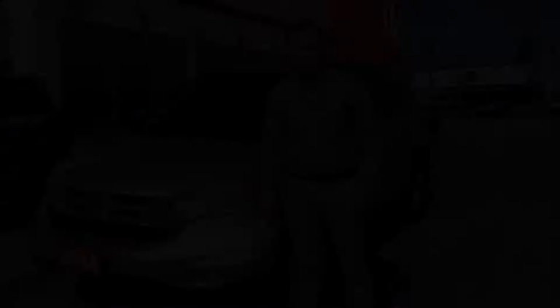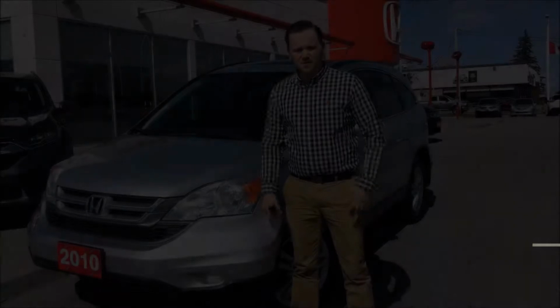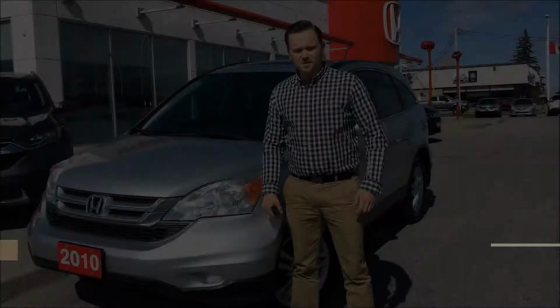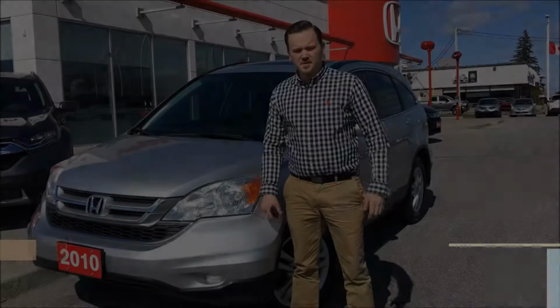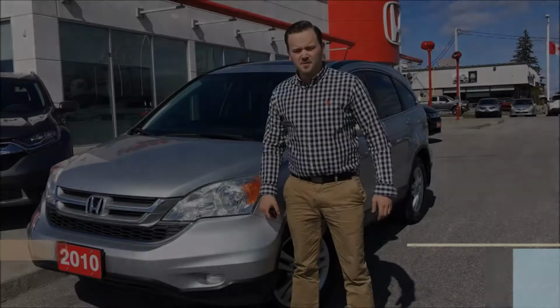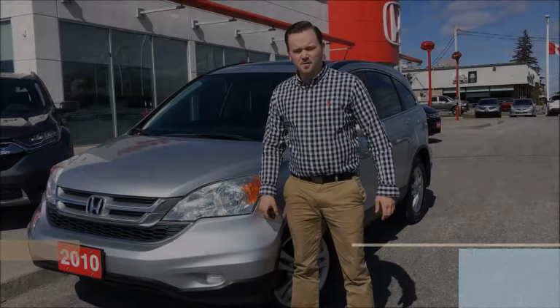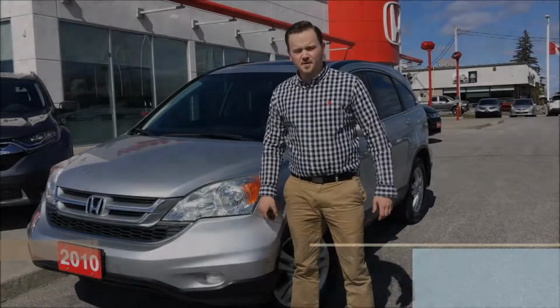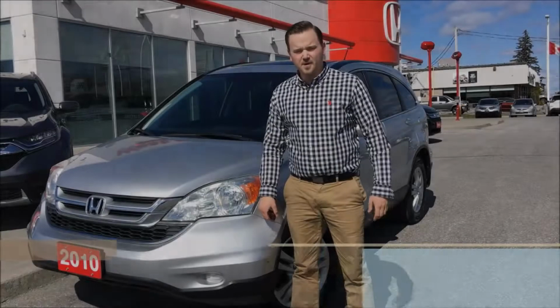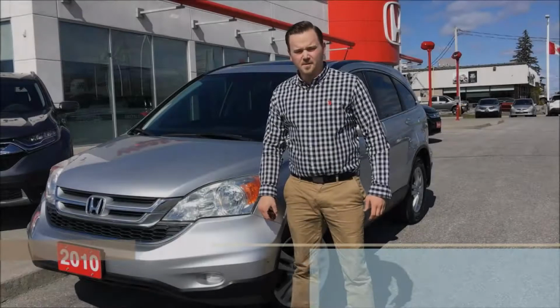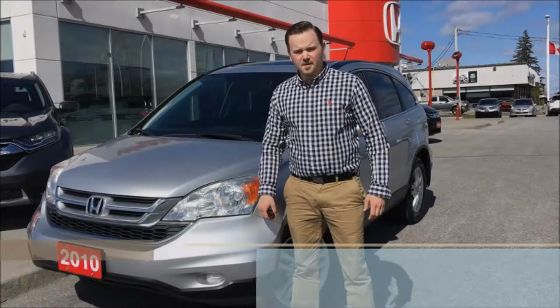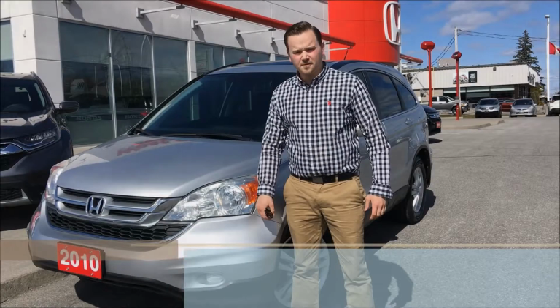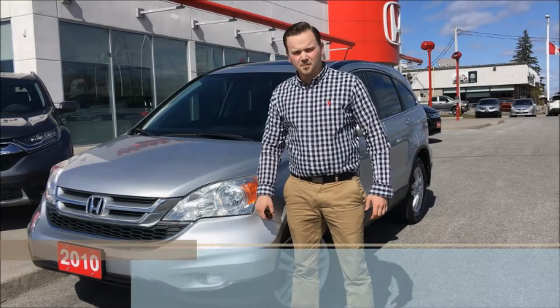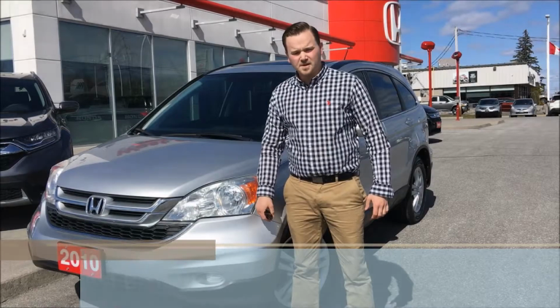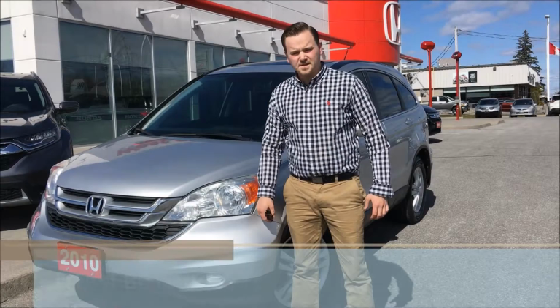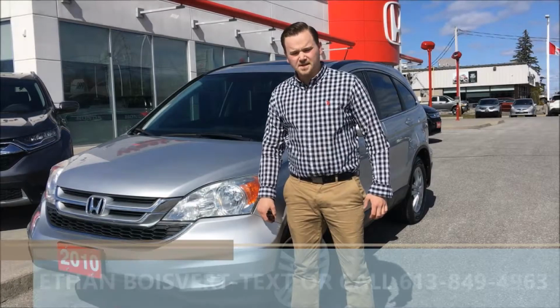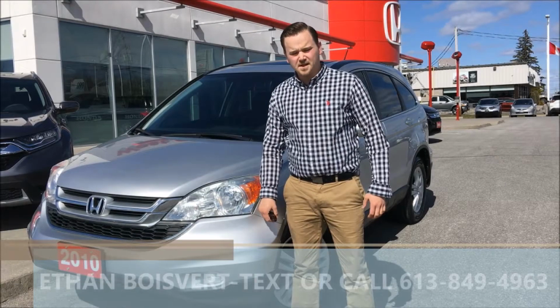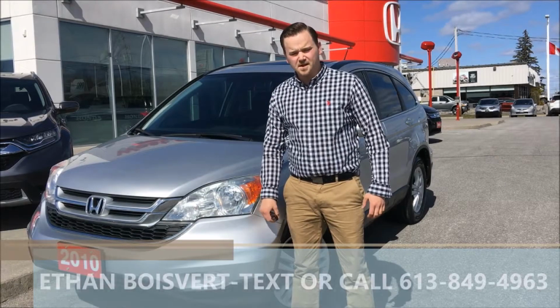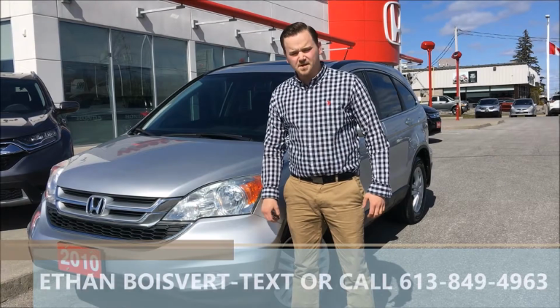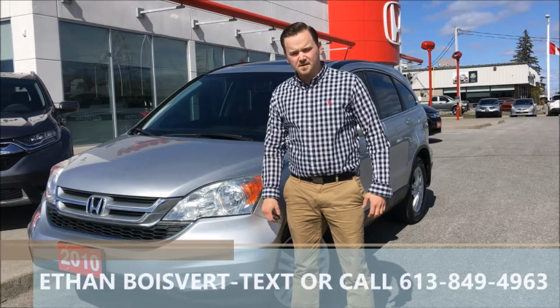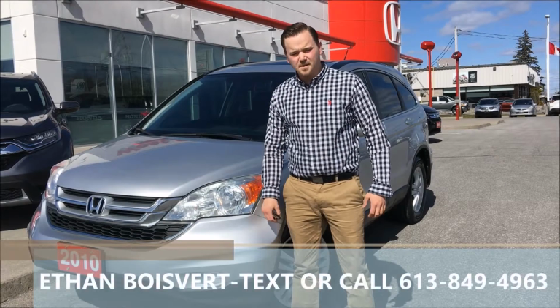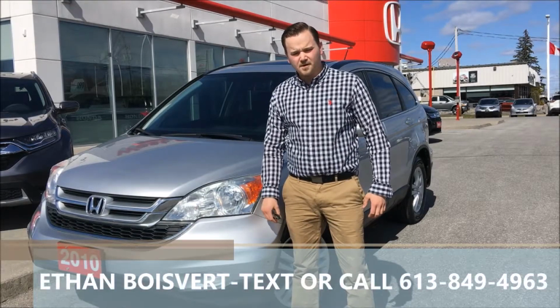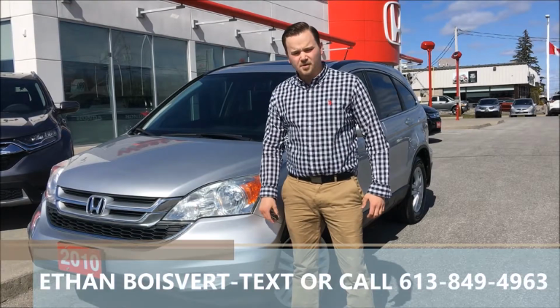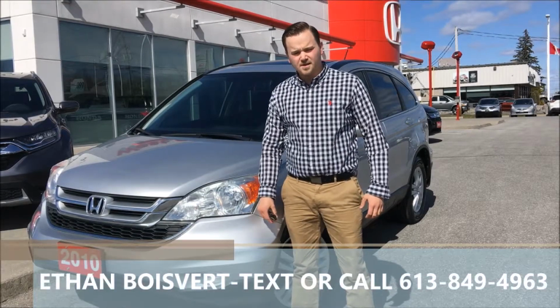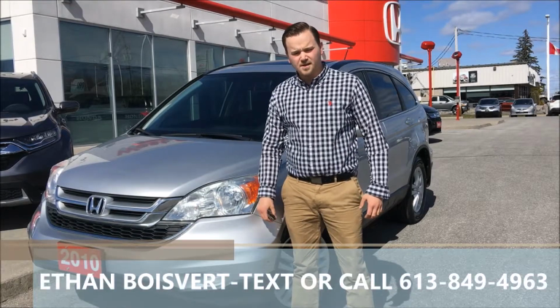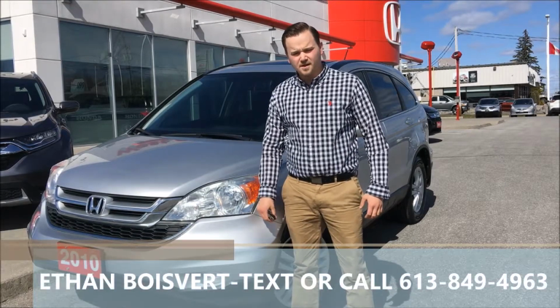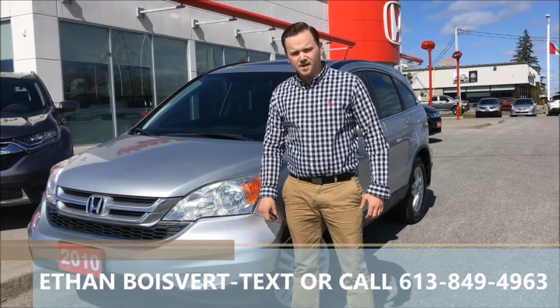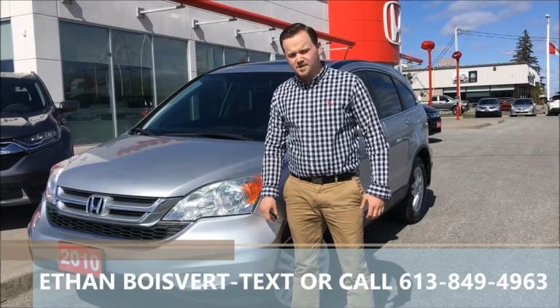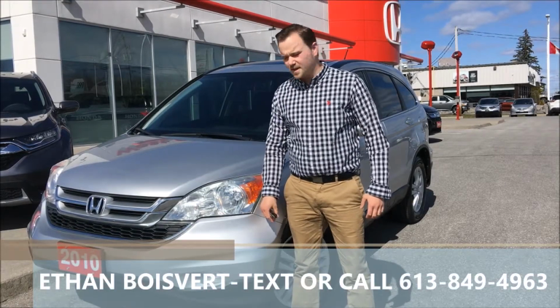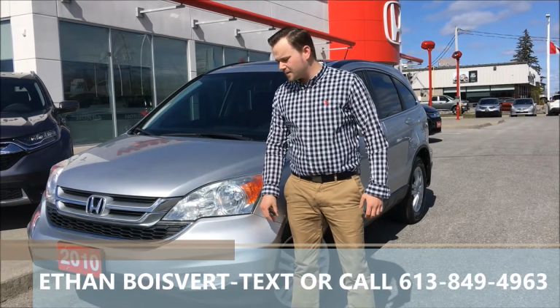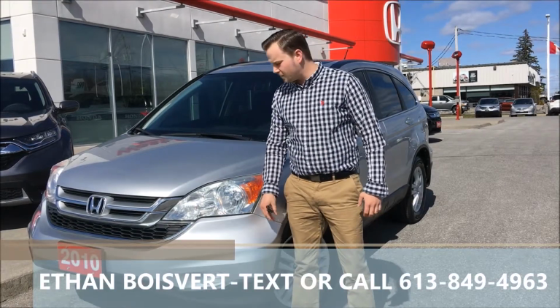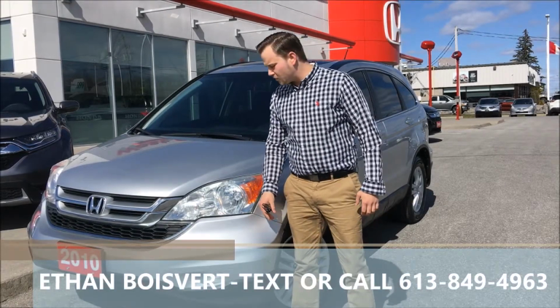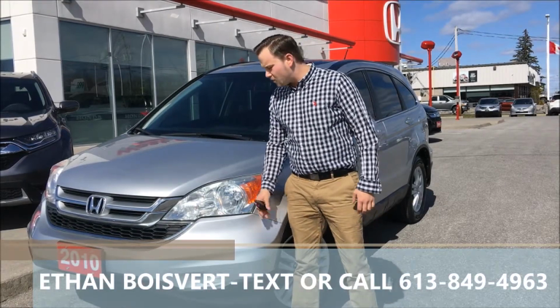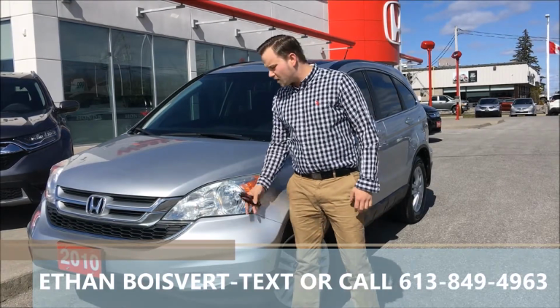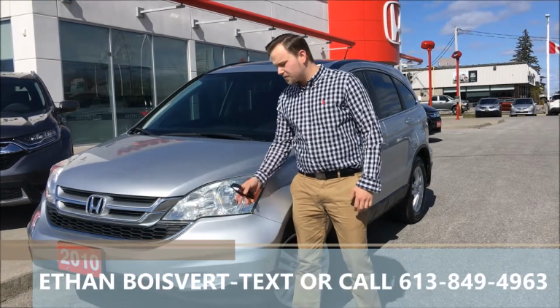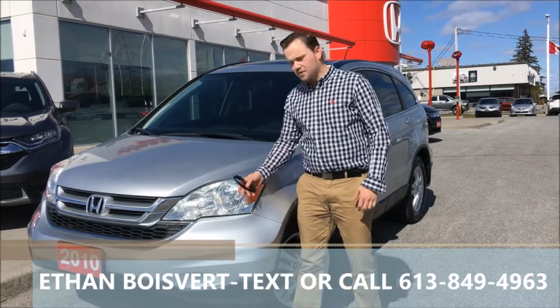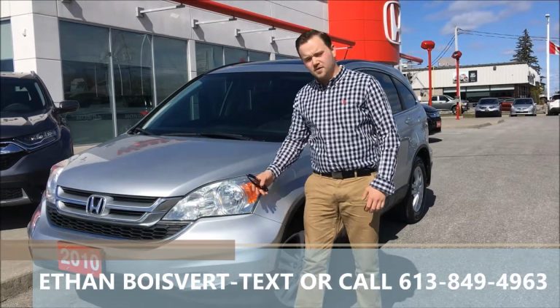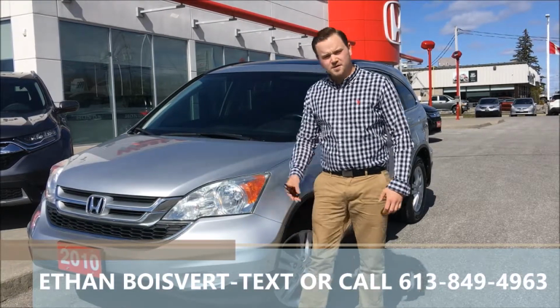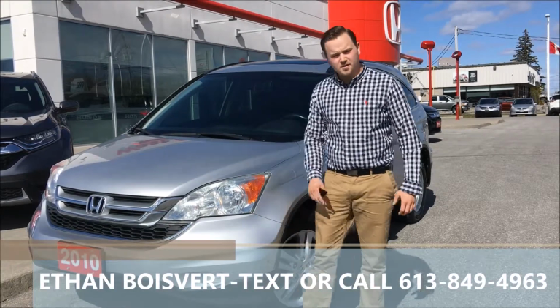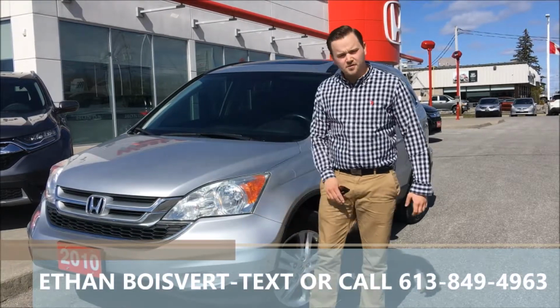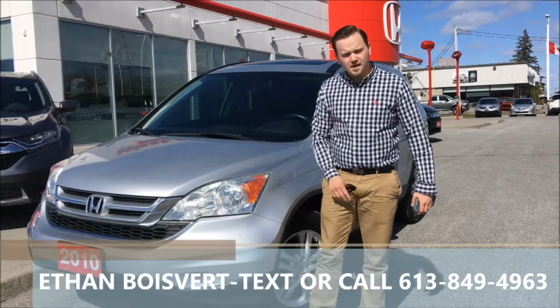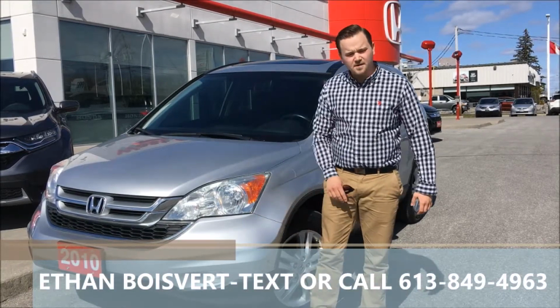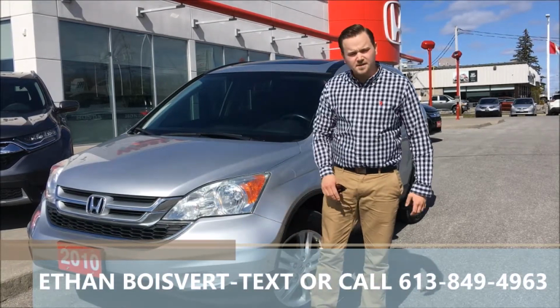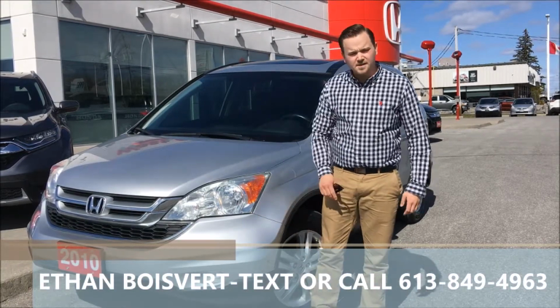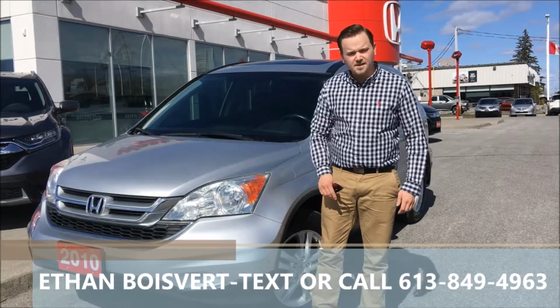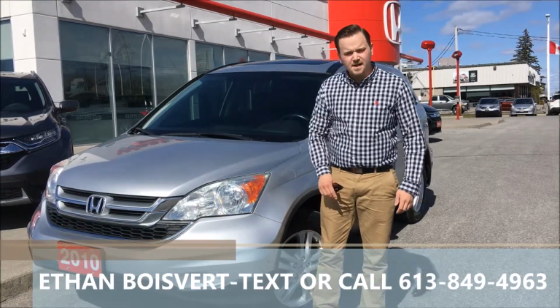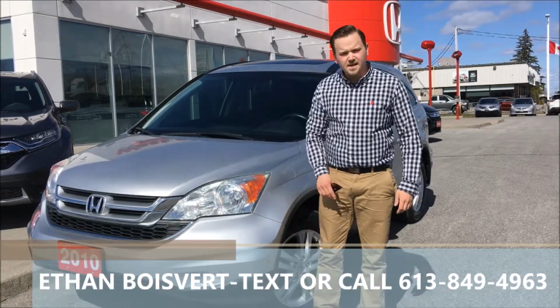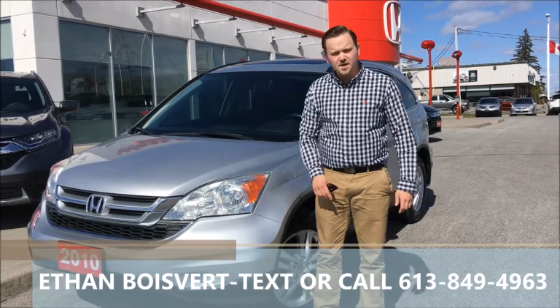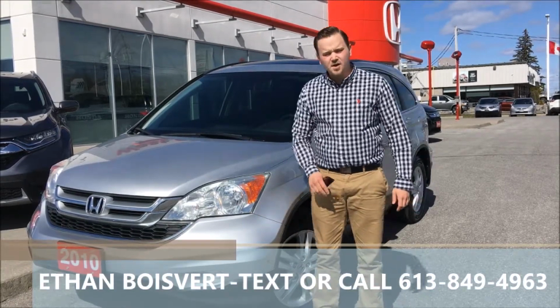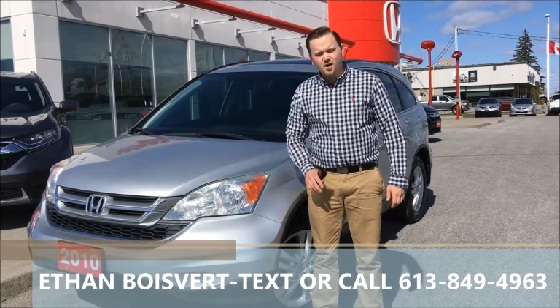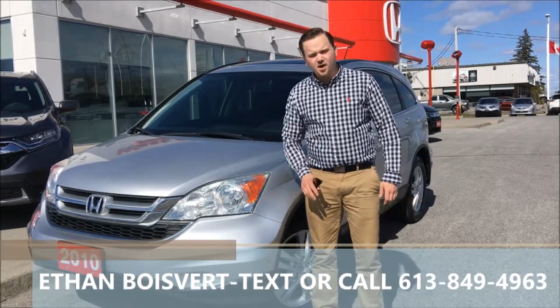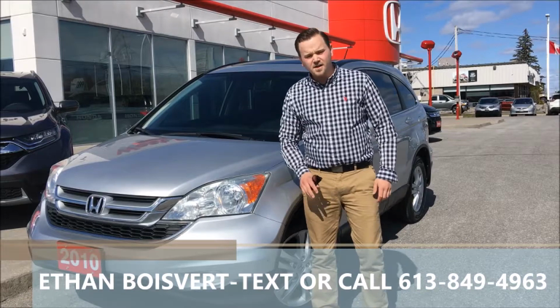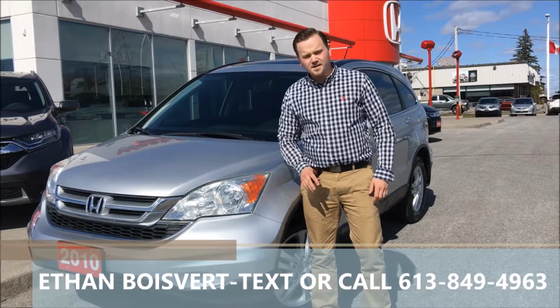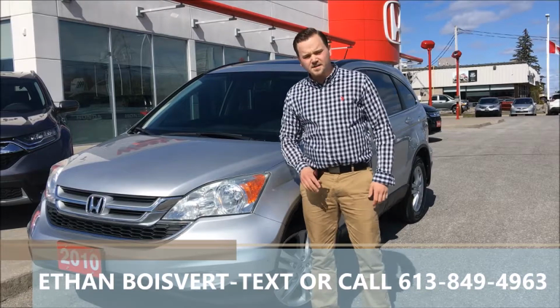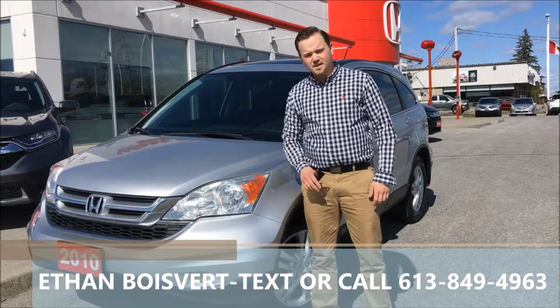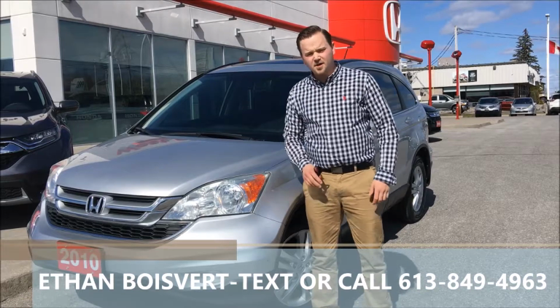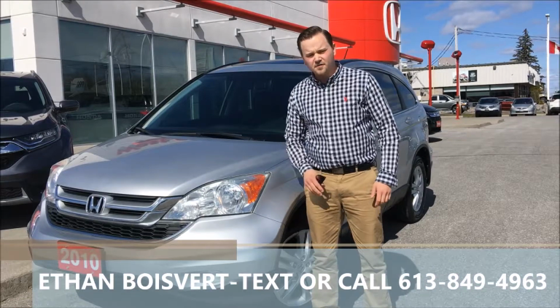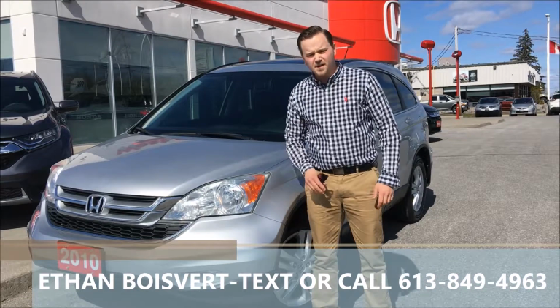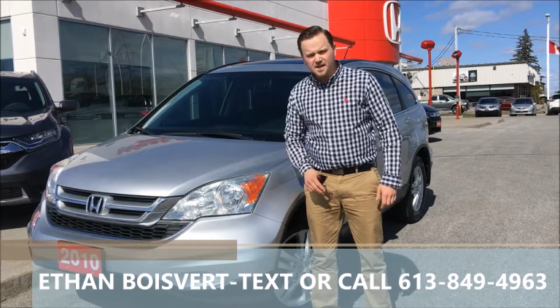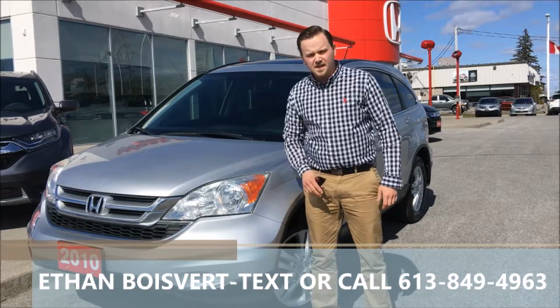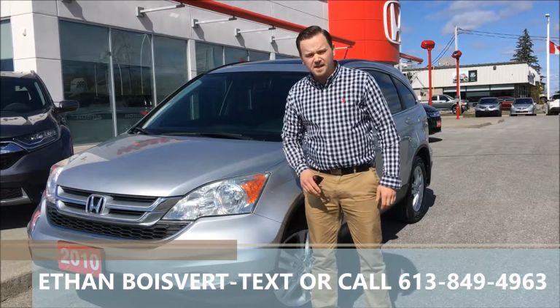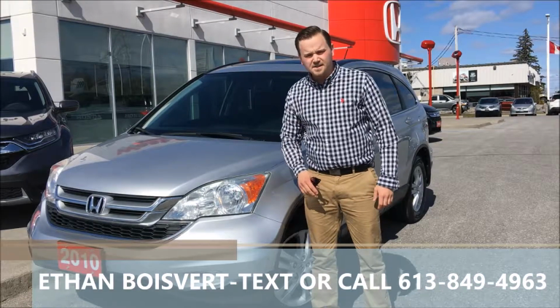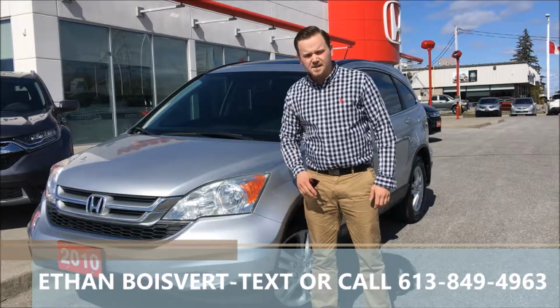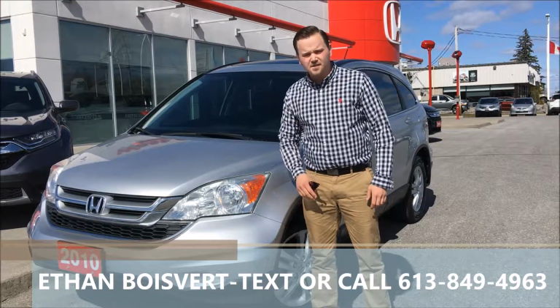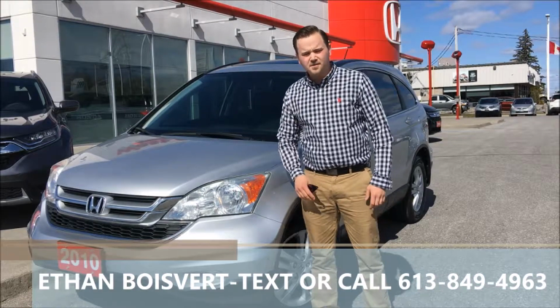Hello there folks, I'm from West City Honda in Belleville, Ontario. Today I'm going to walk through this 2010 Honda CR-V EXL that we just took in on trade.